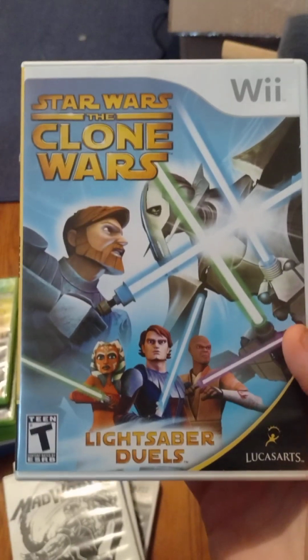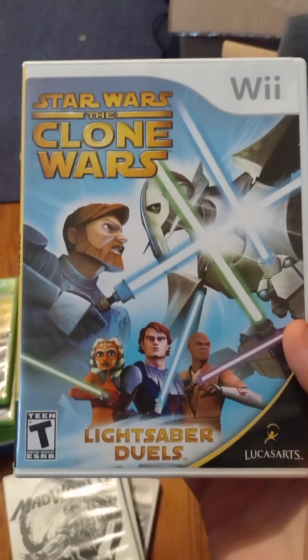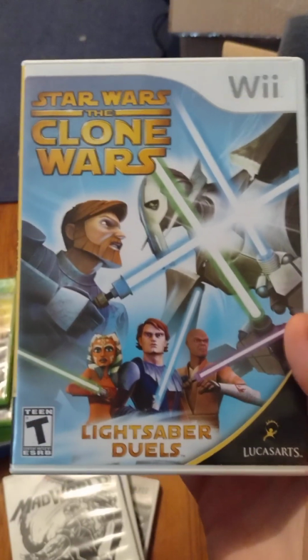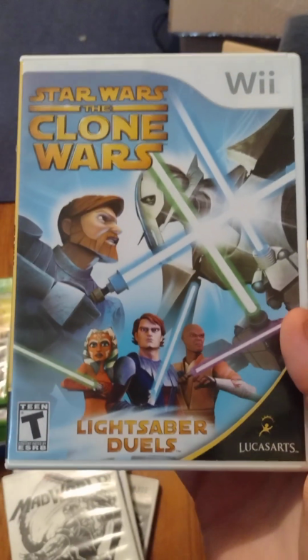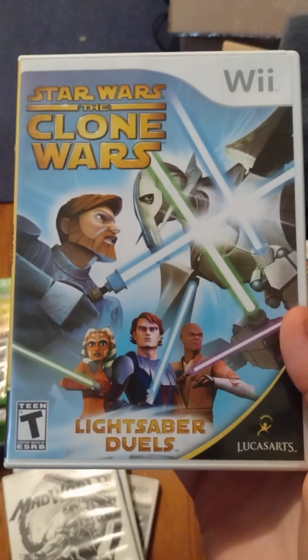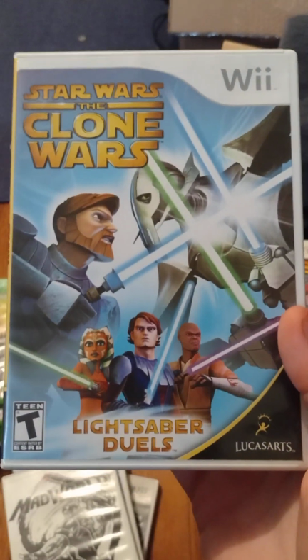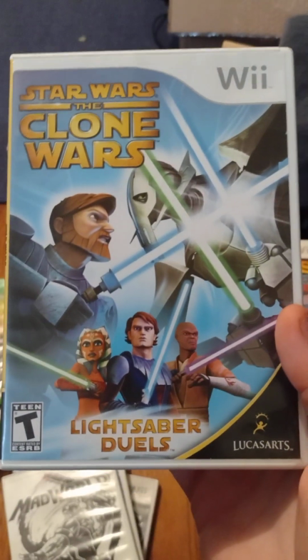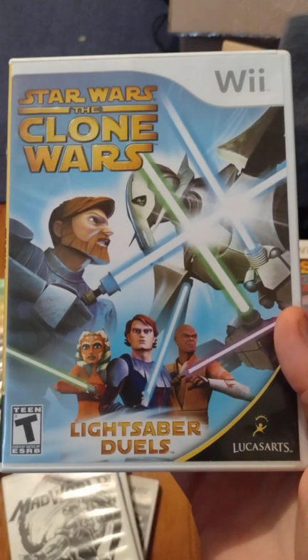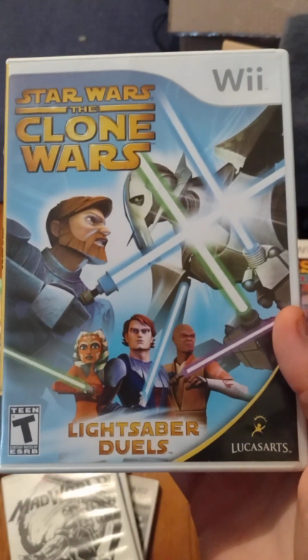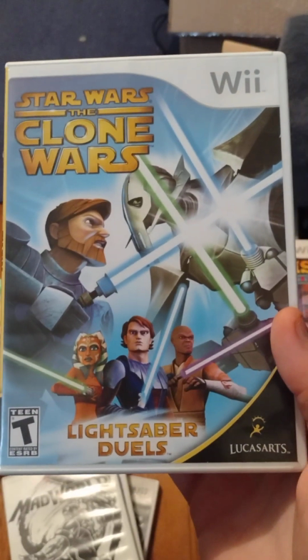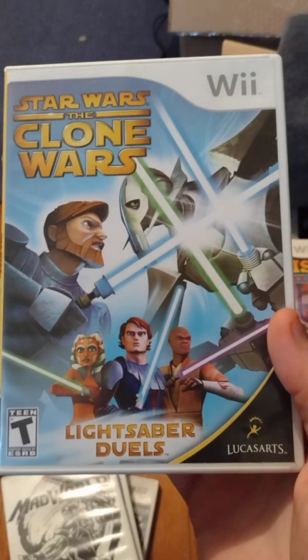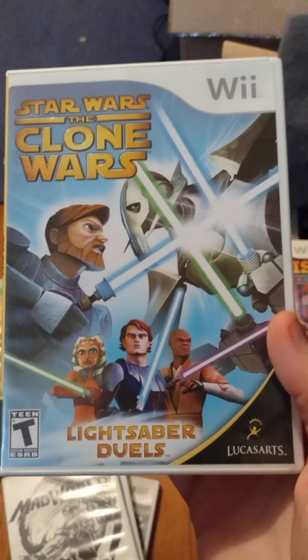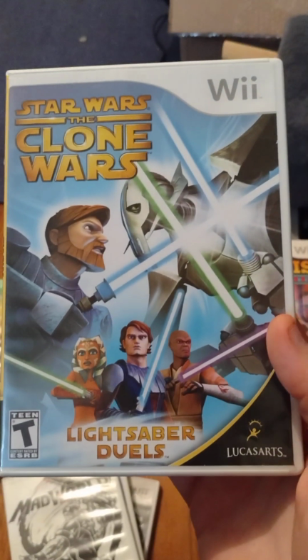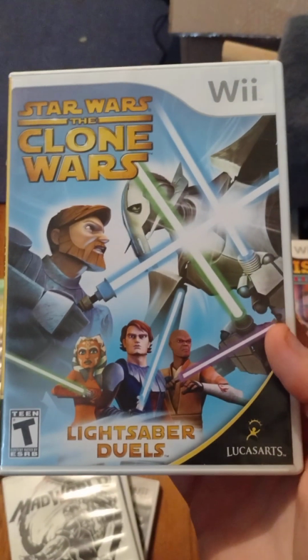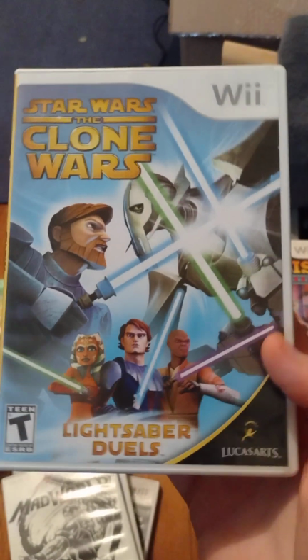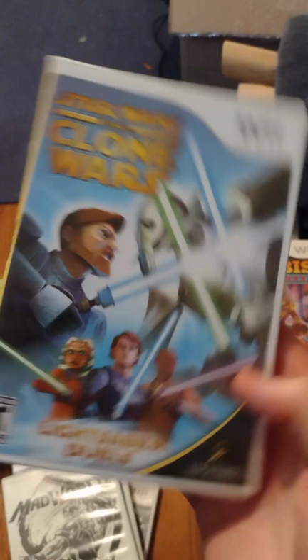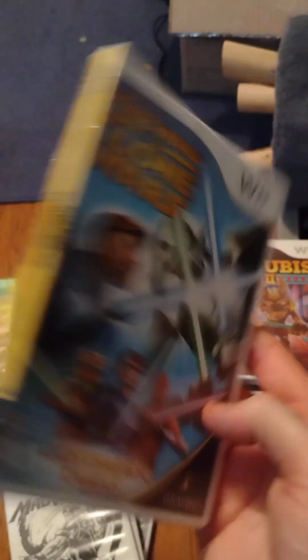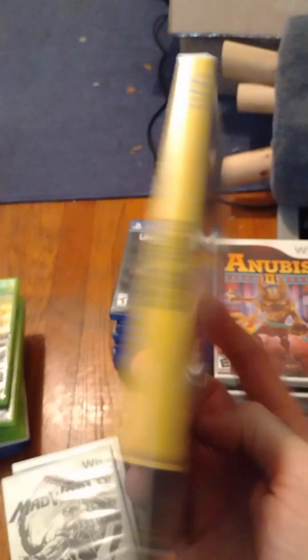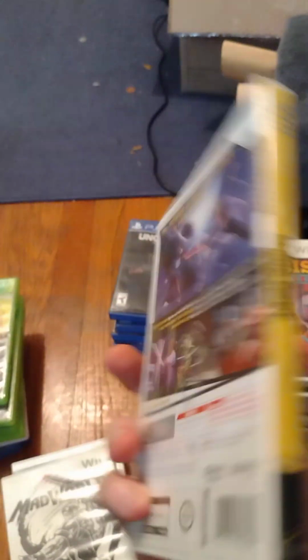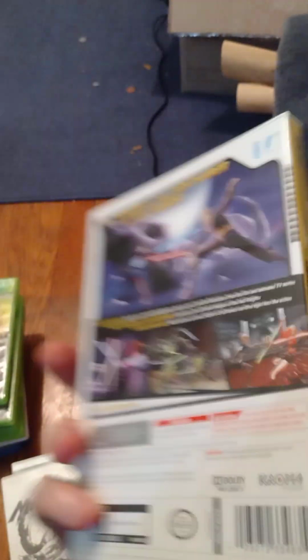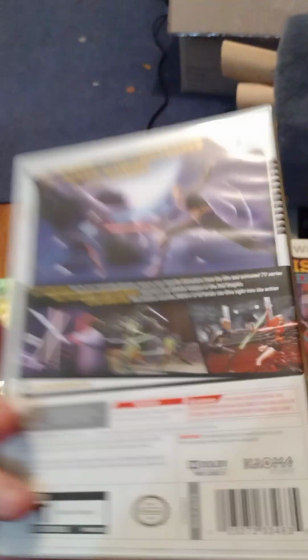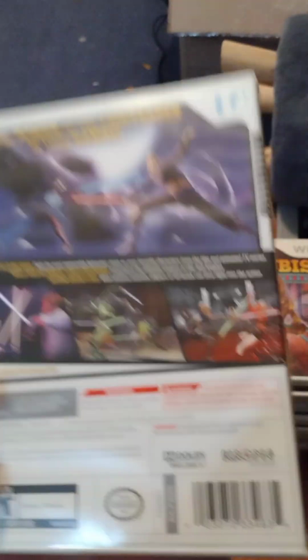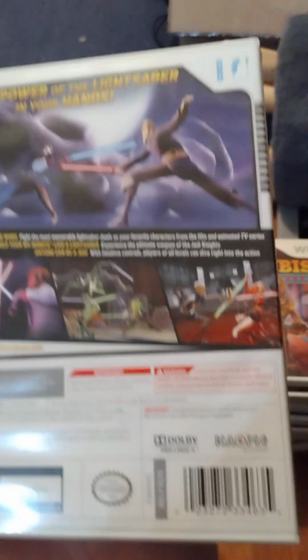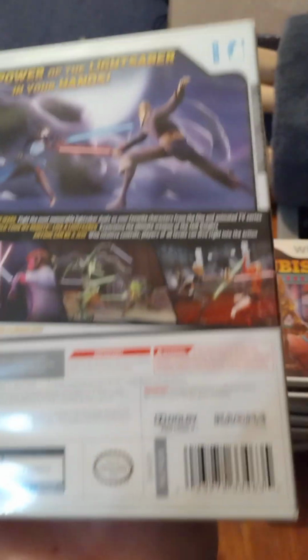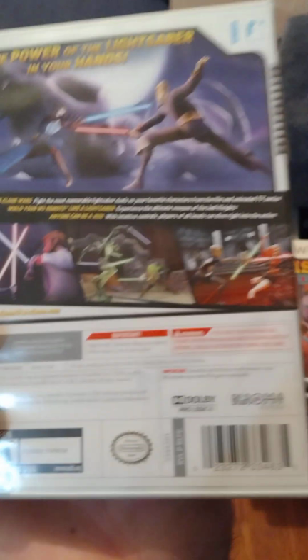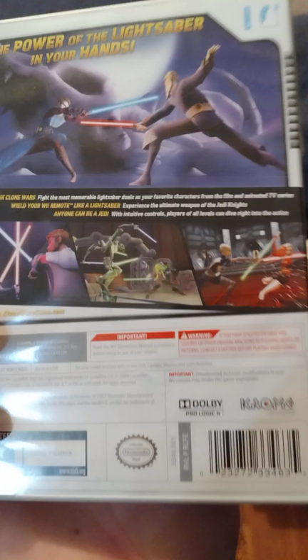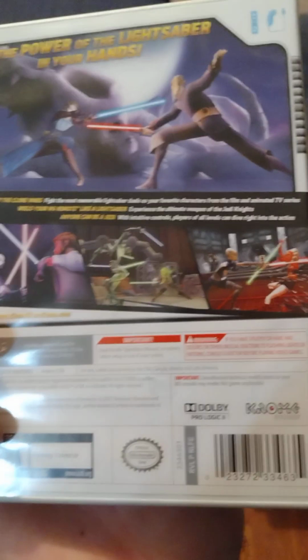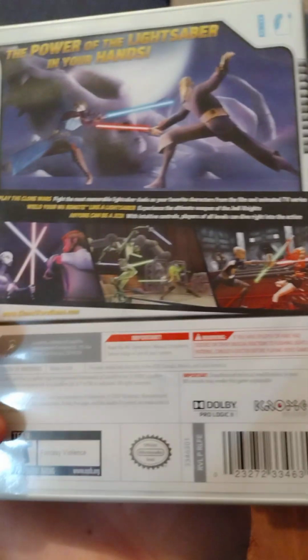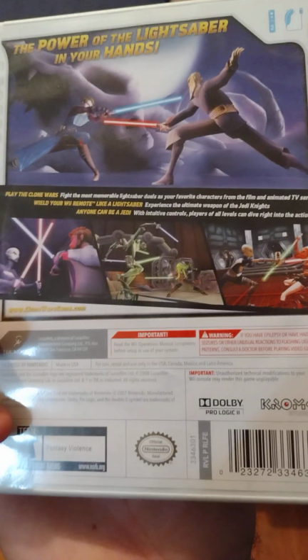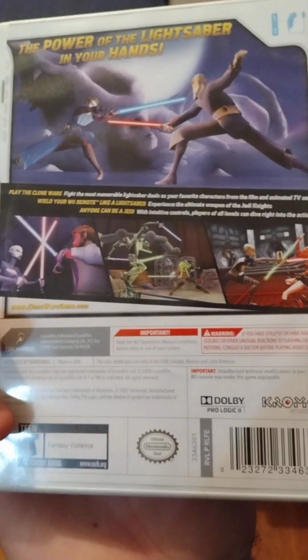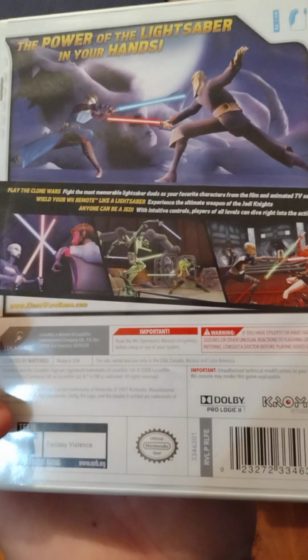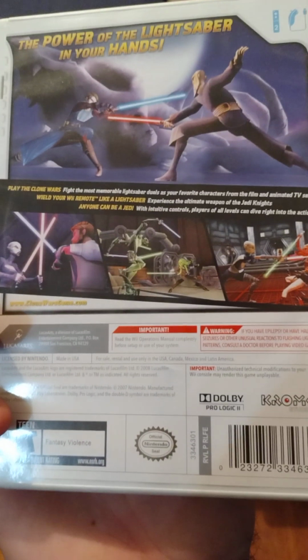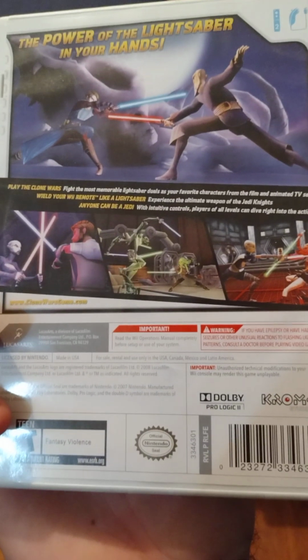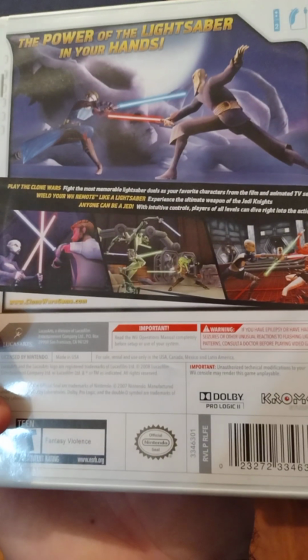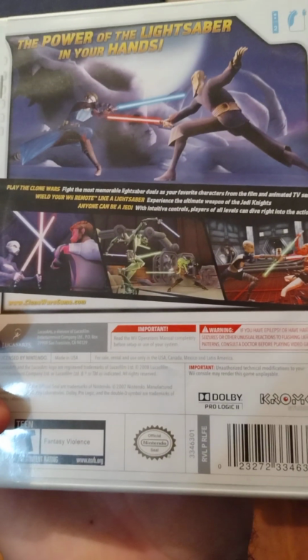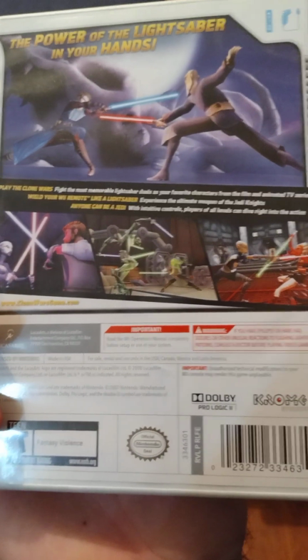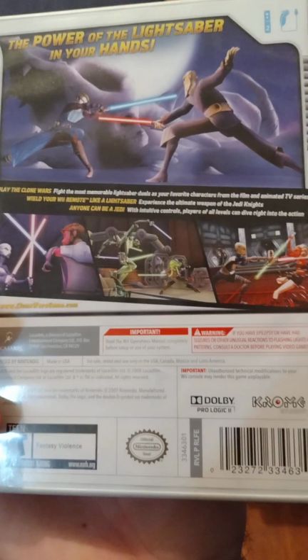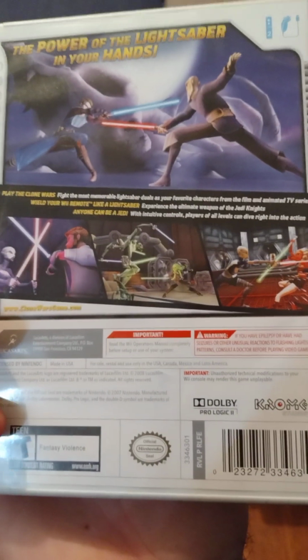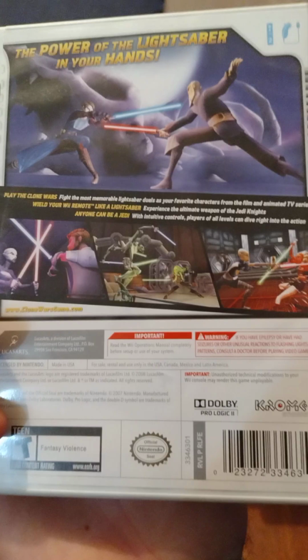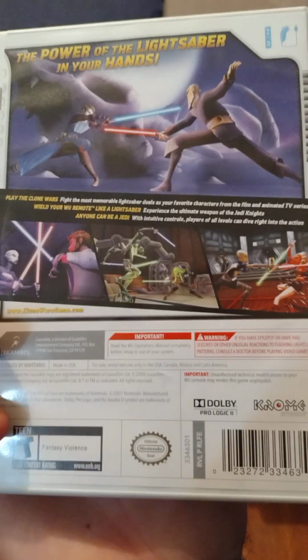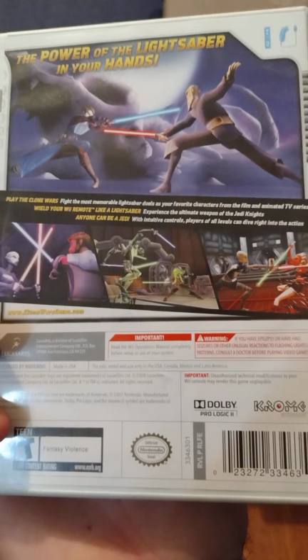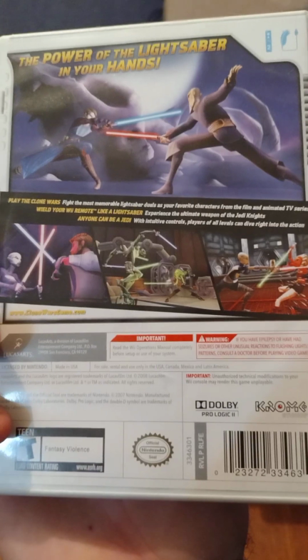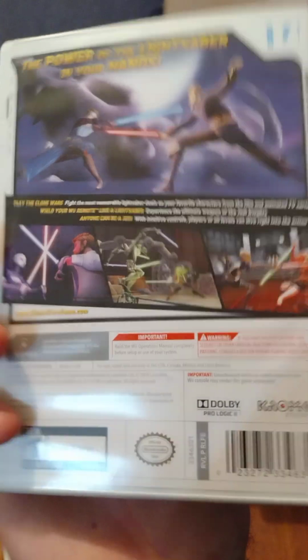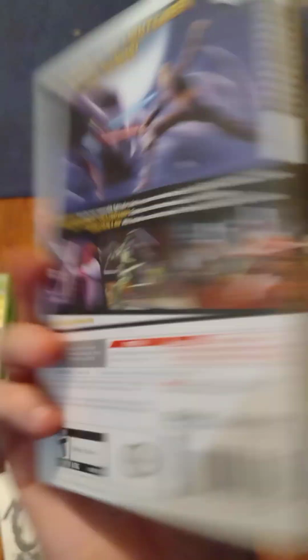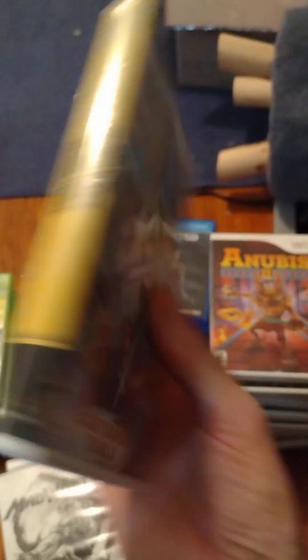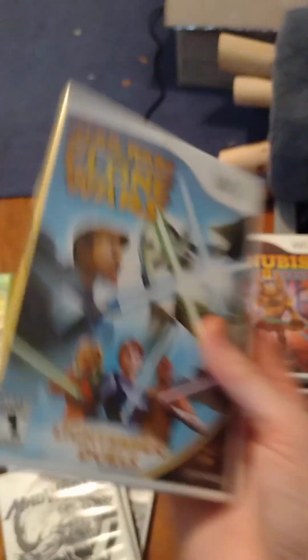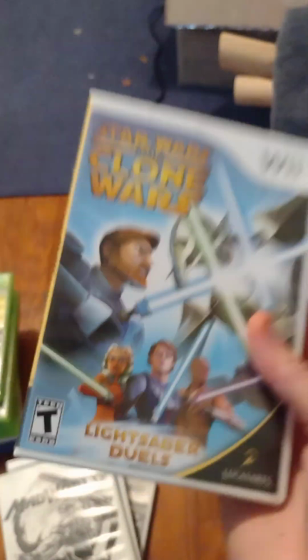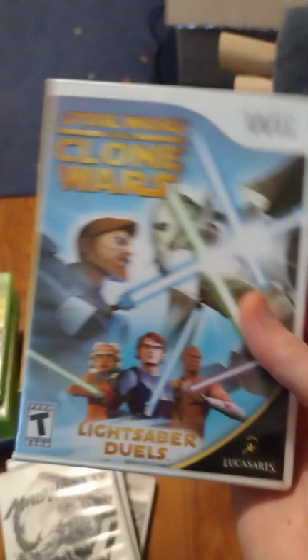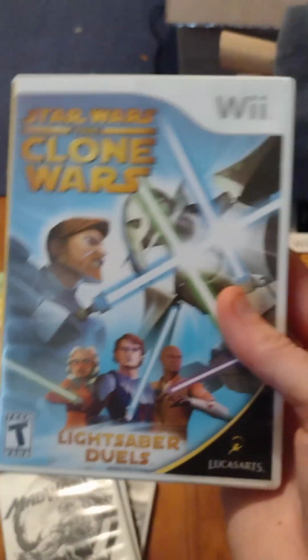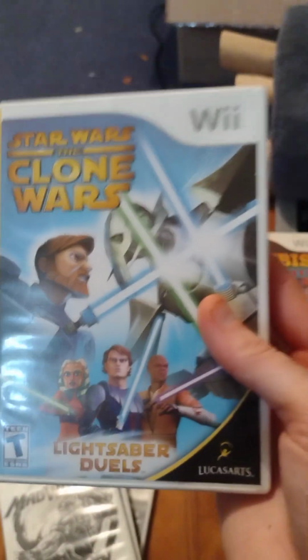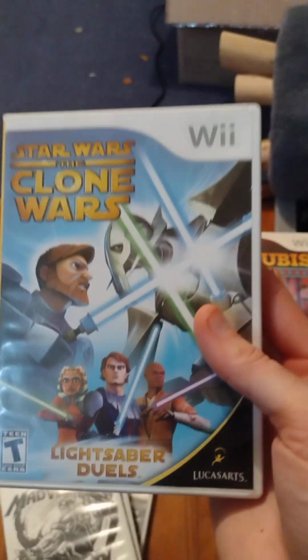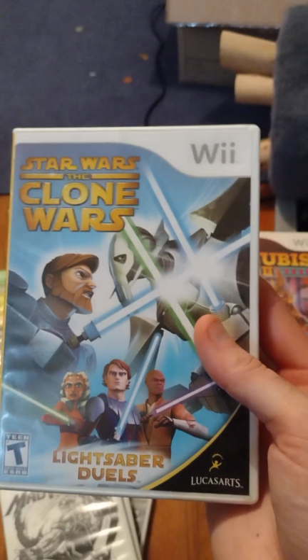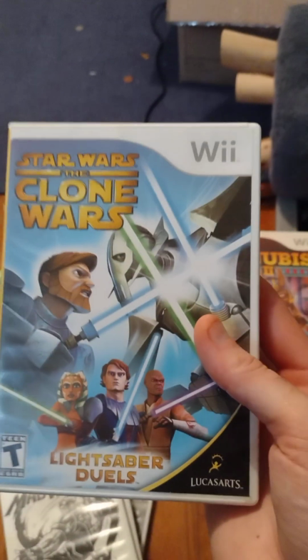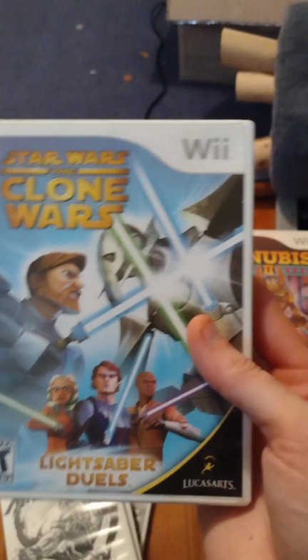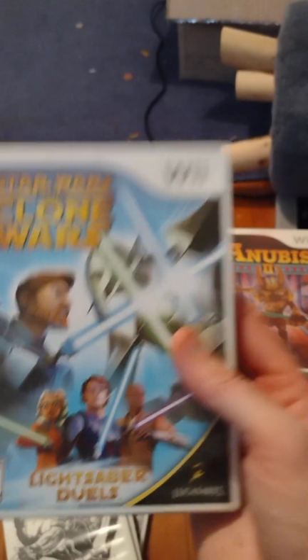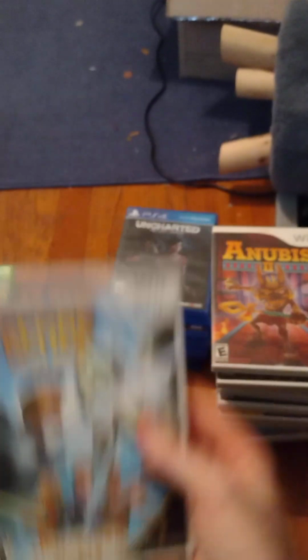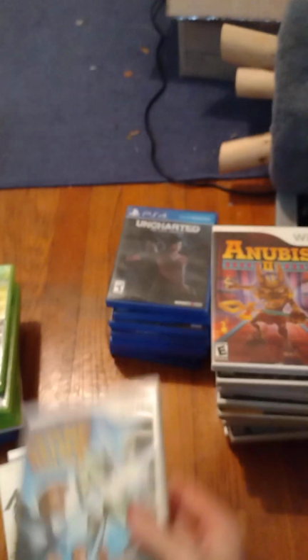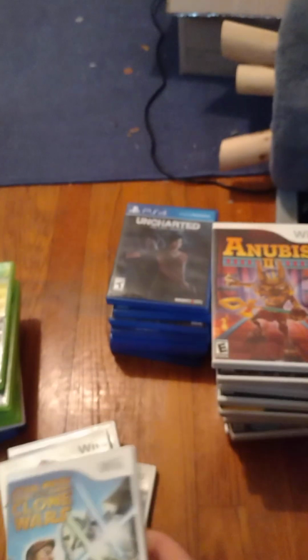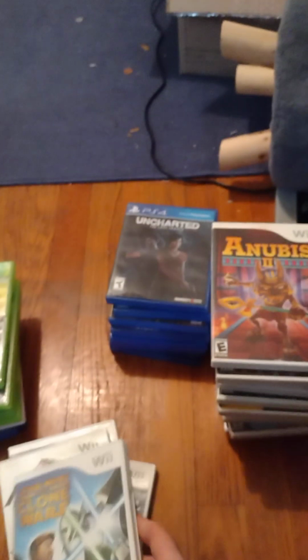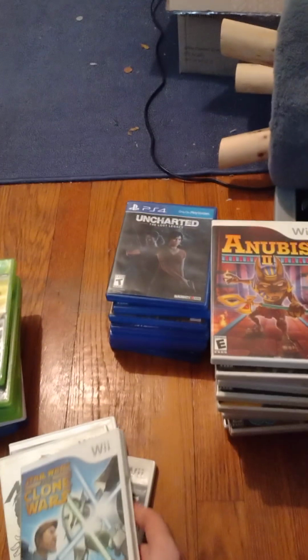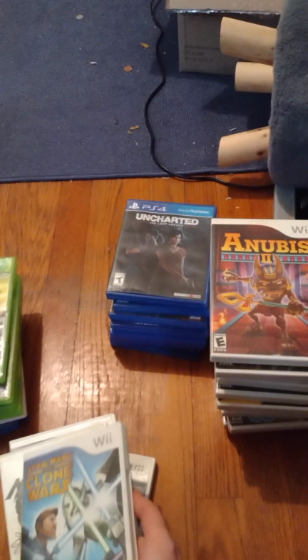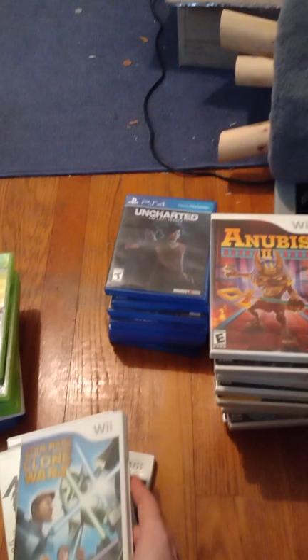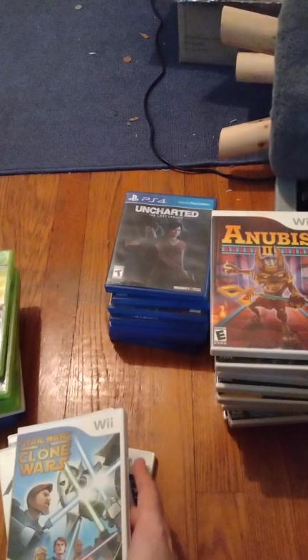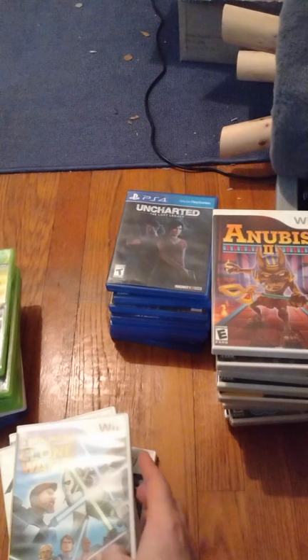Star Wars: The Clone Wars — Lightsaber Duels. I'm a big Star Wars fan so I had to add that to my Wii collection.